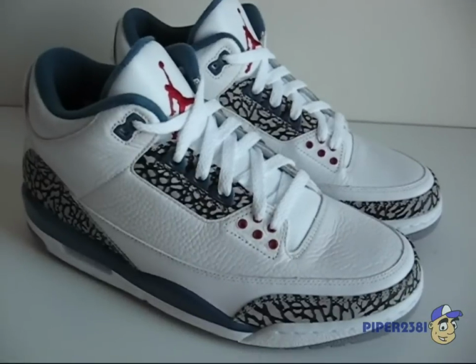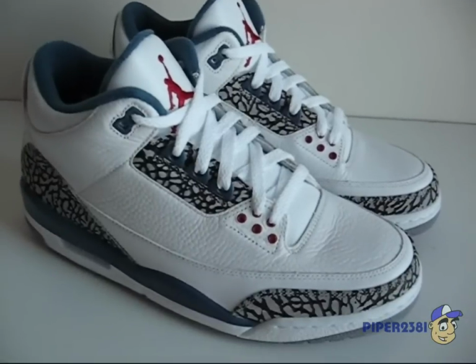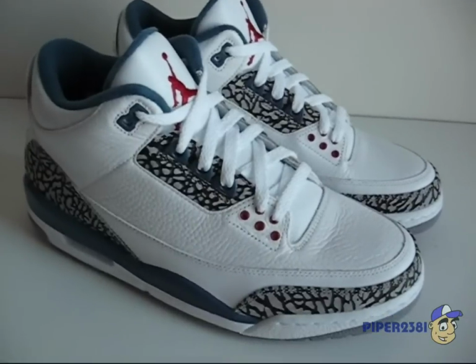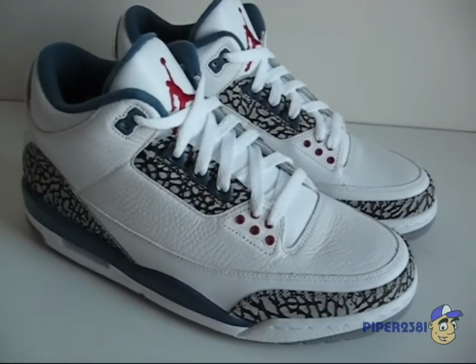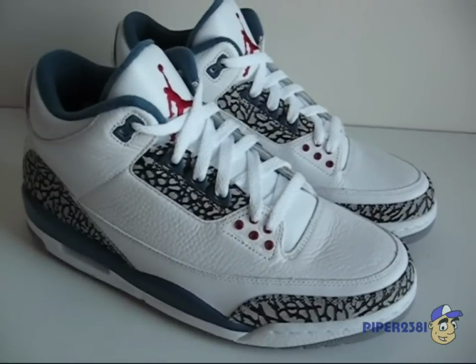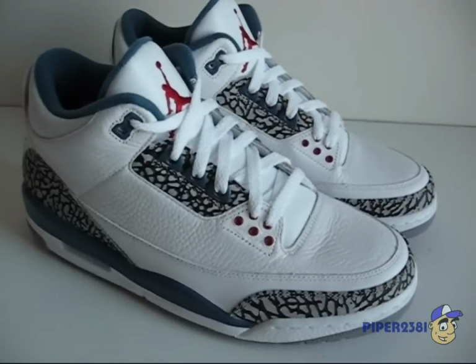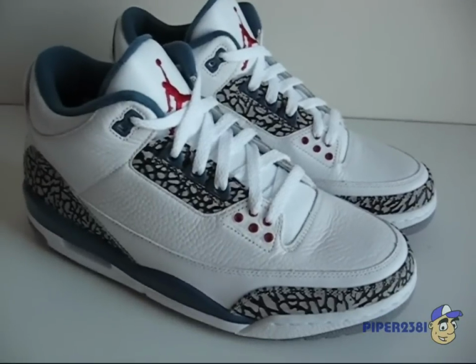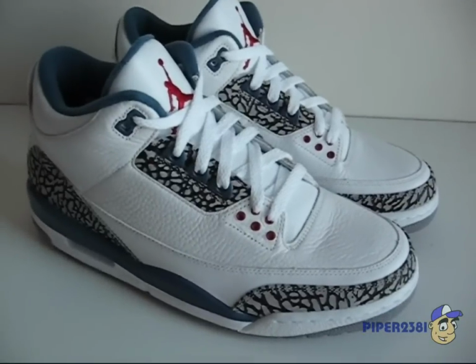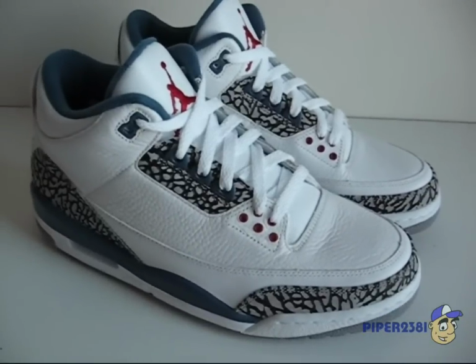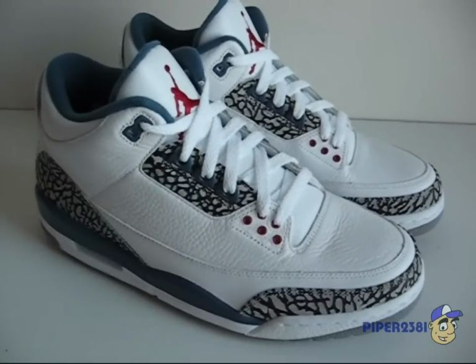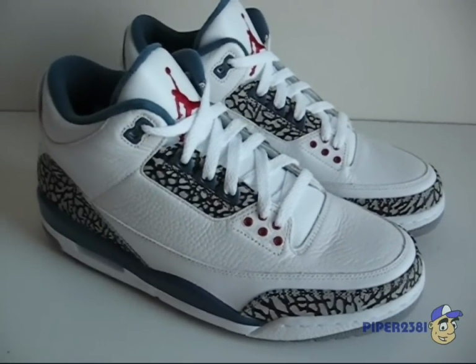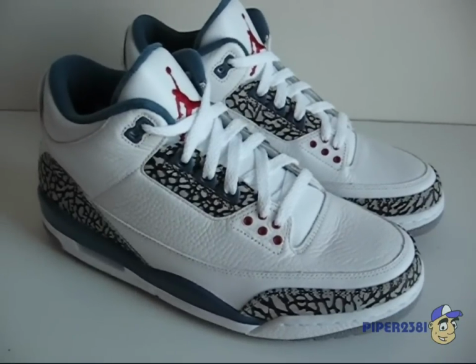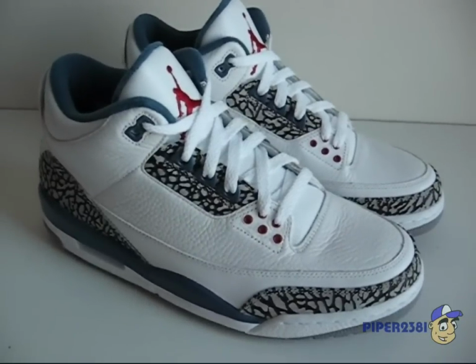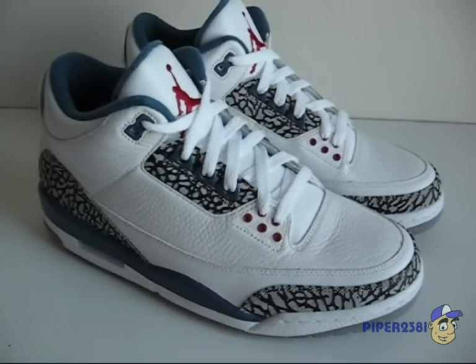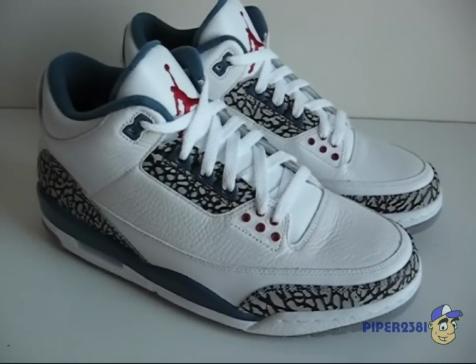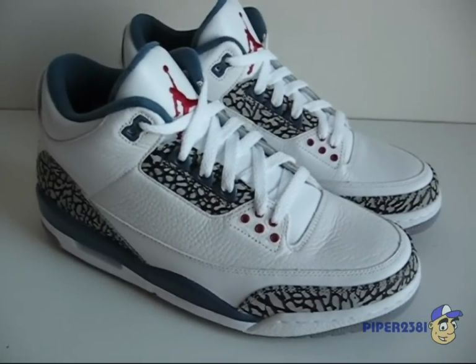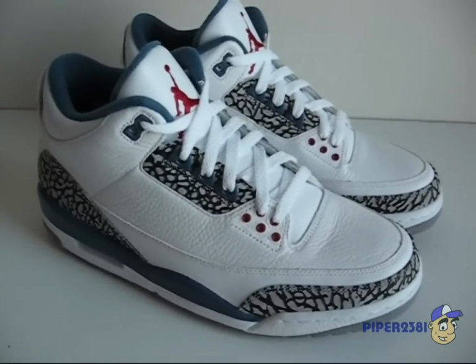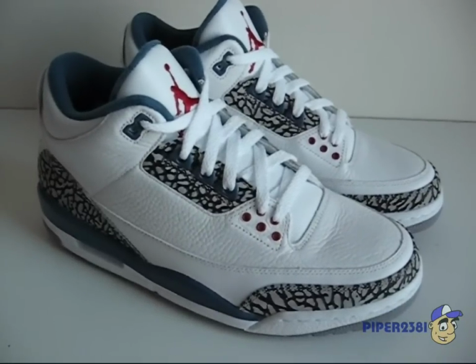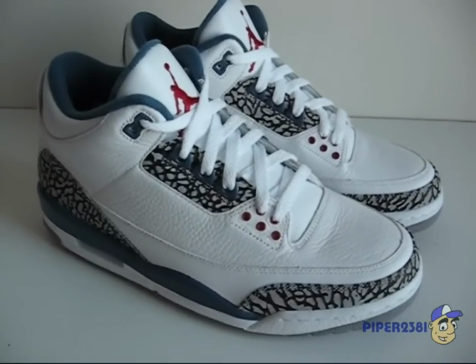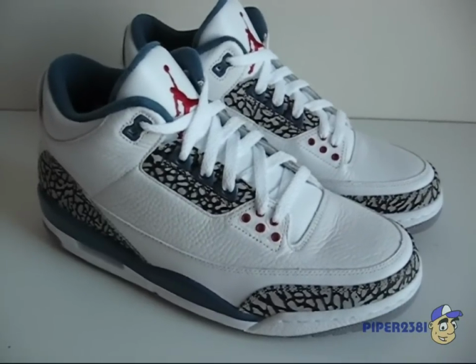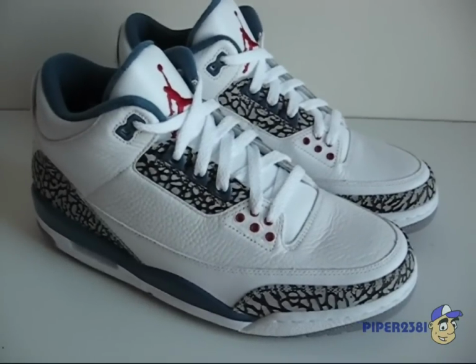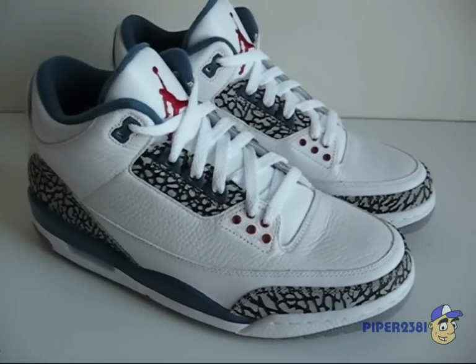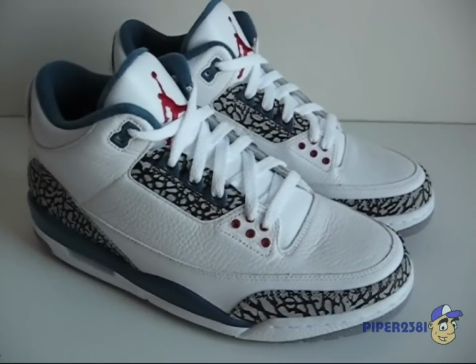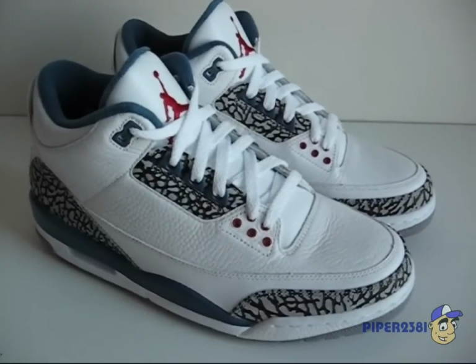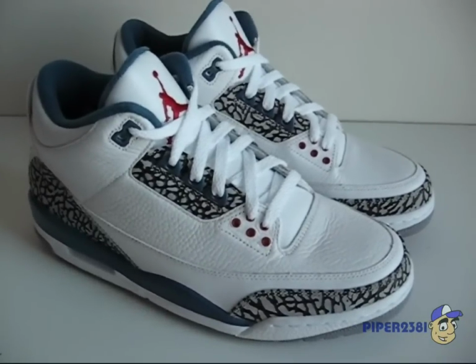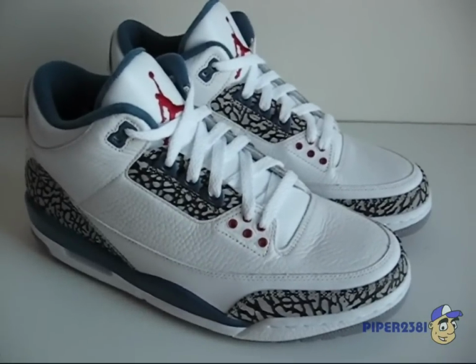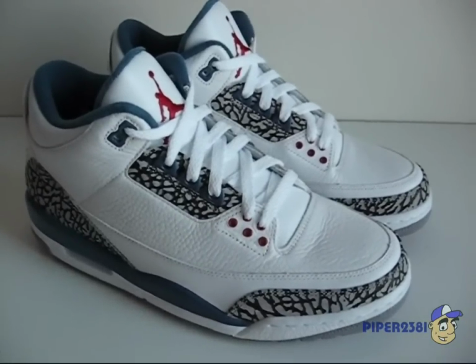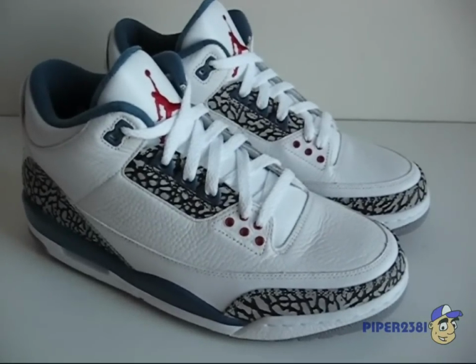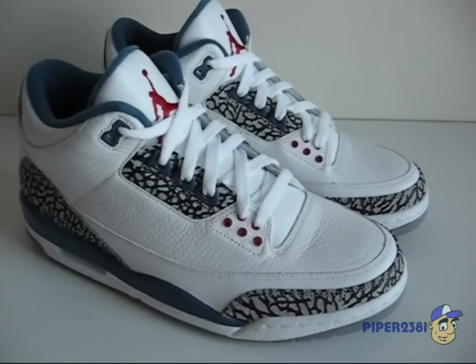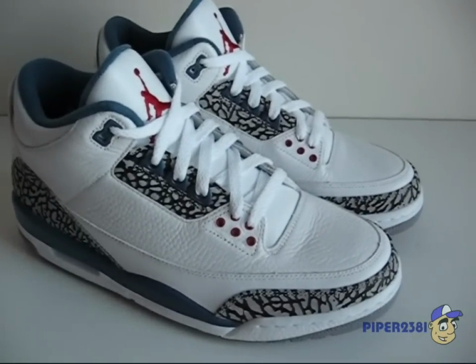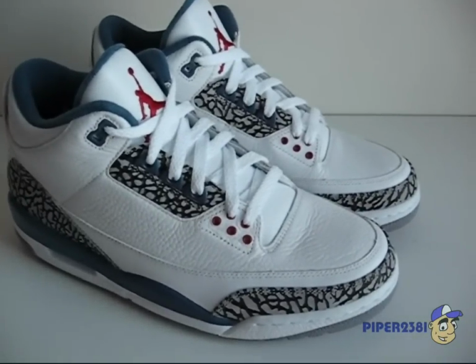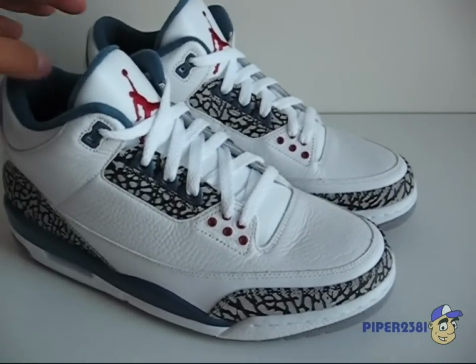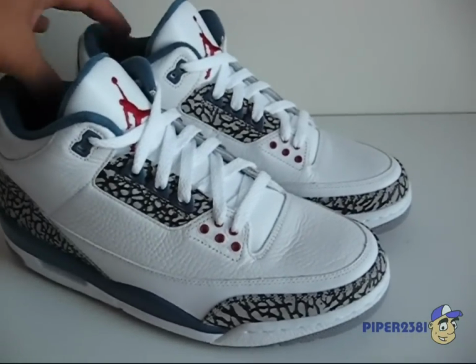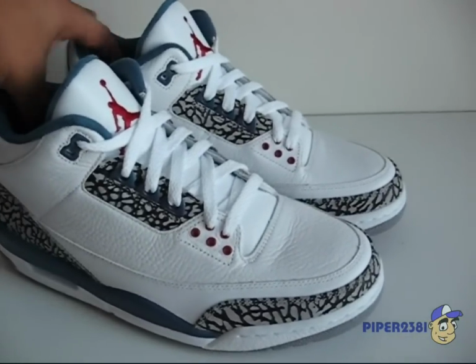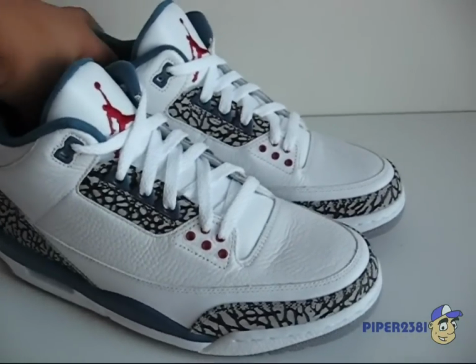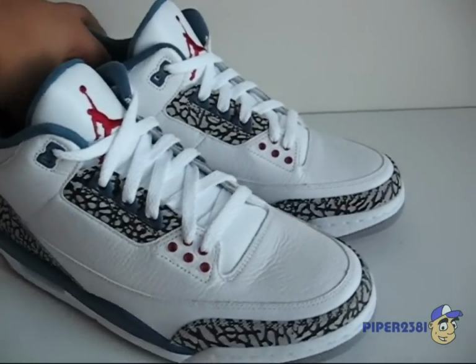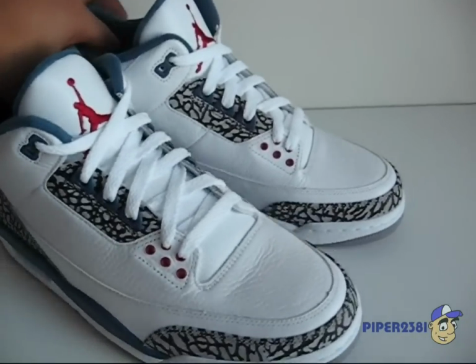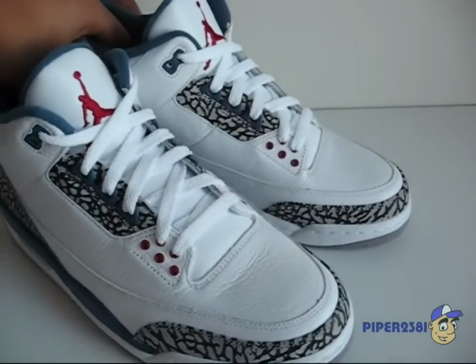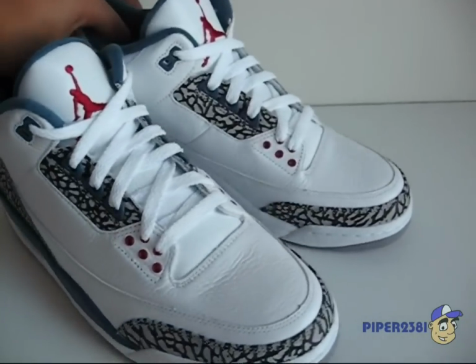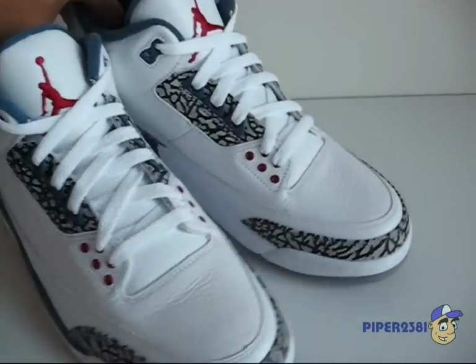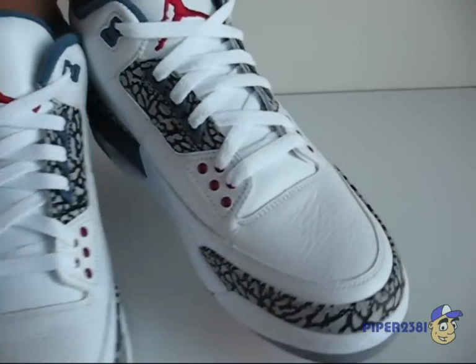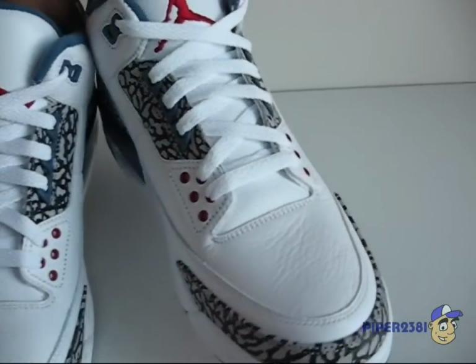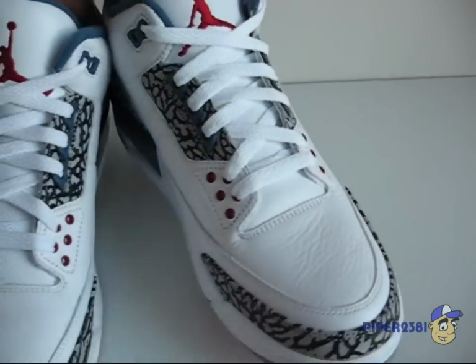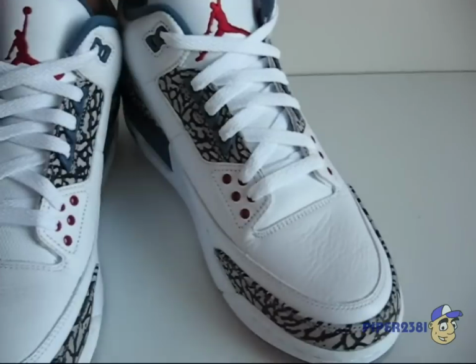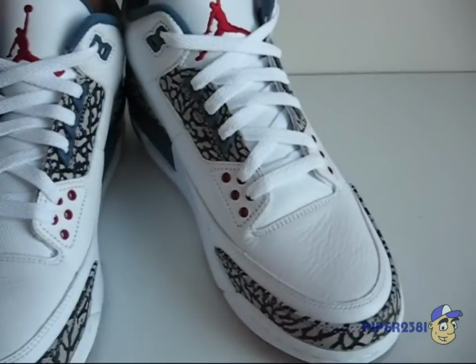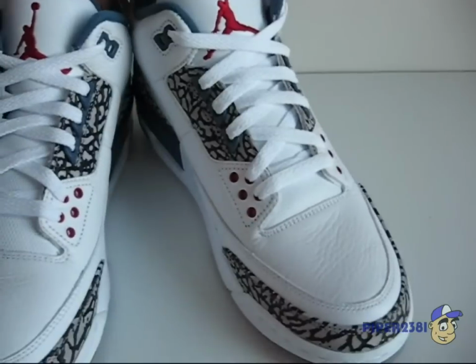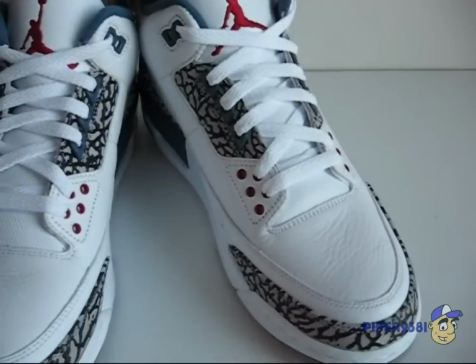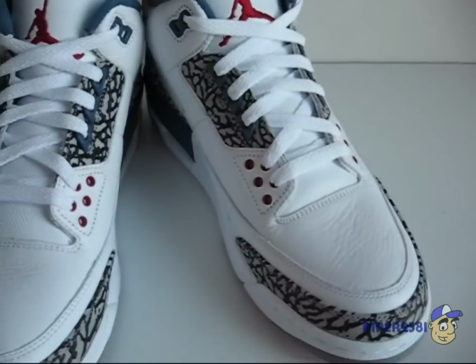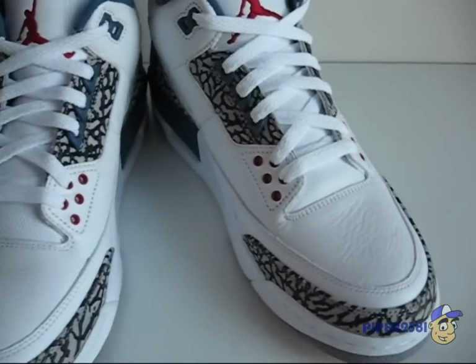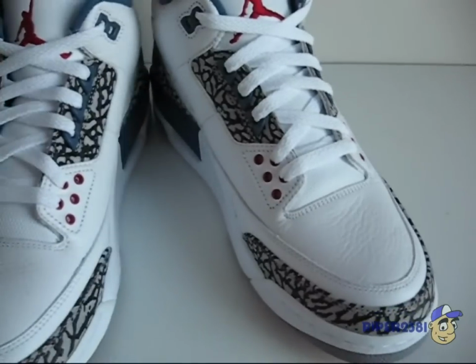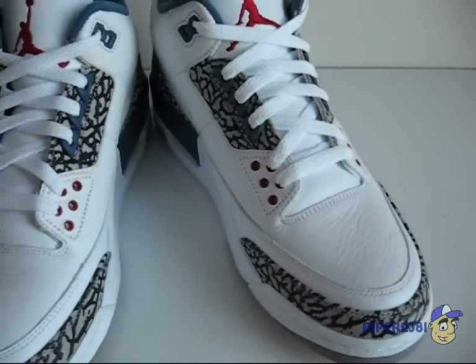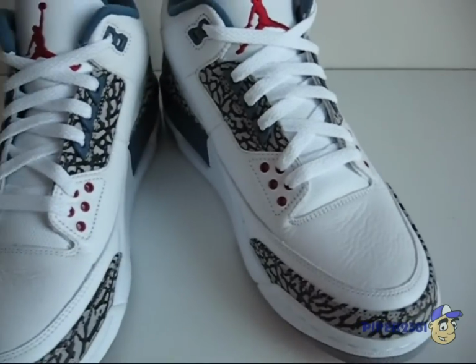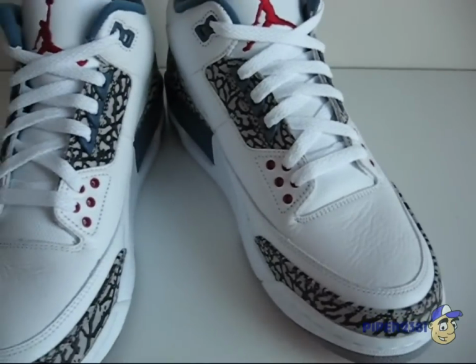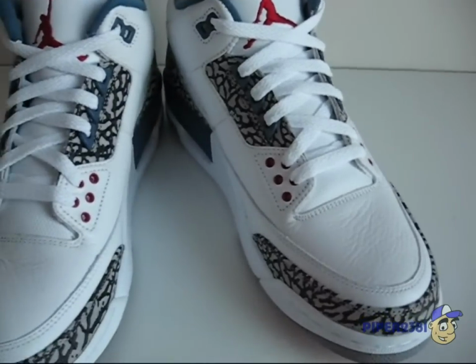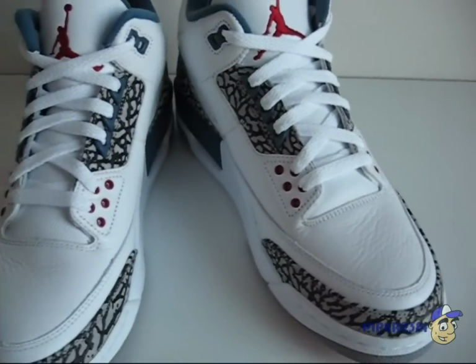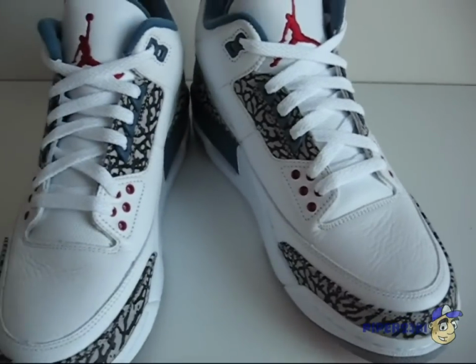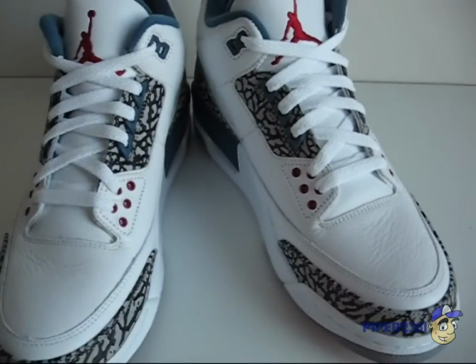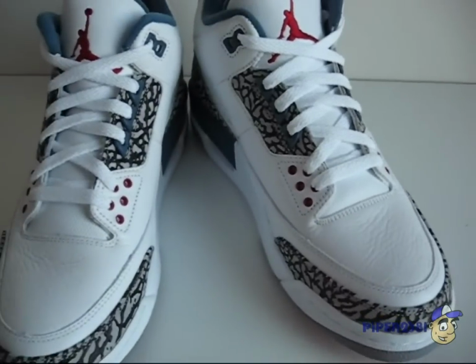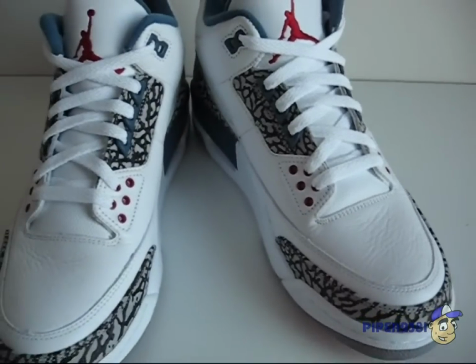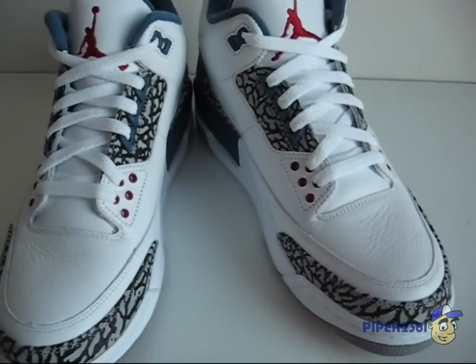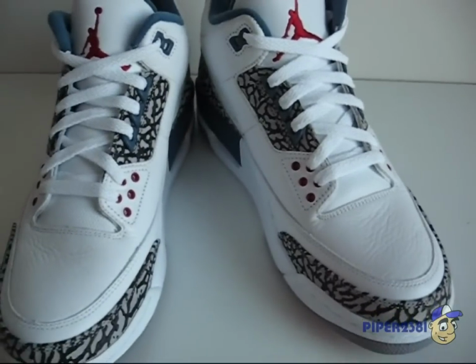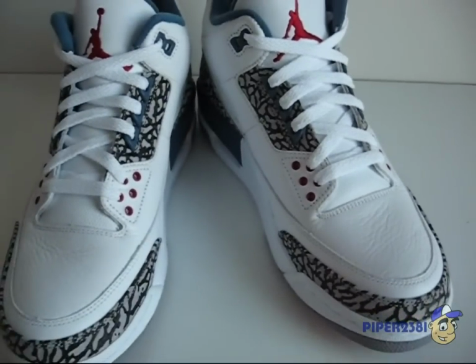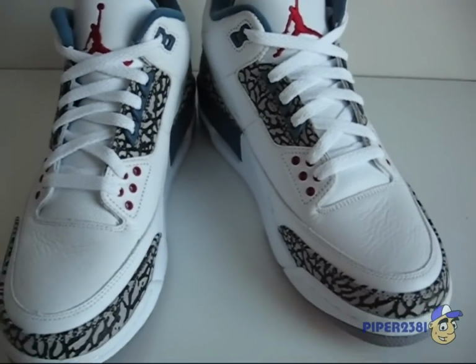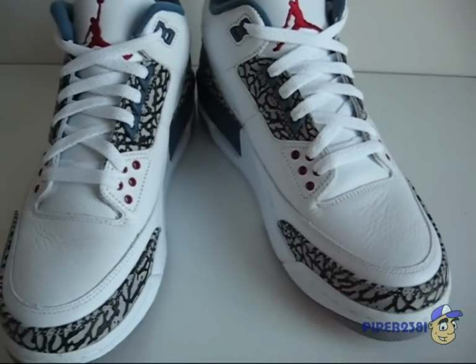This sneaker came out in 2009 and was an international release only.